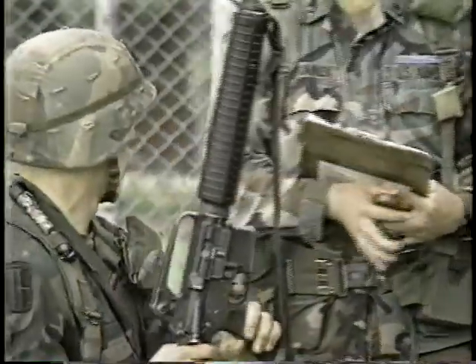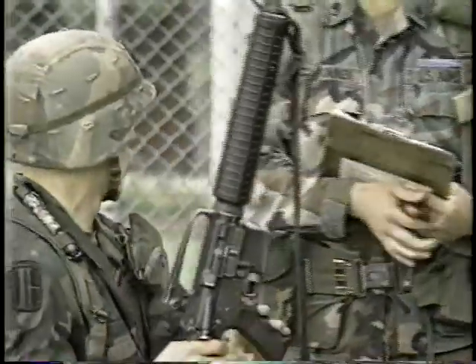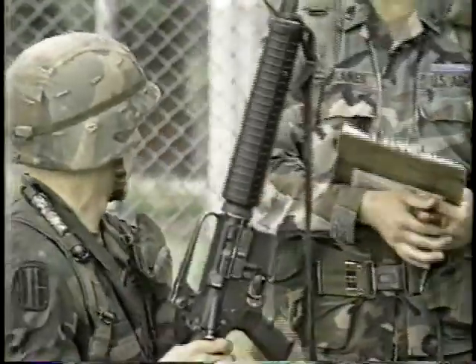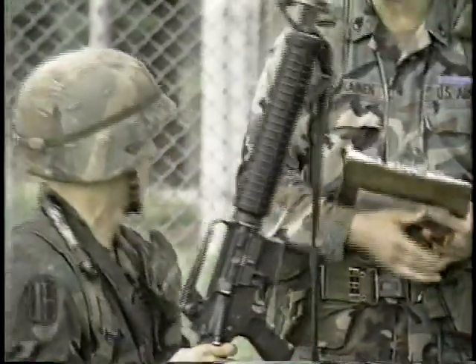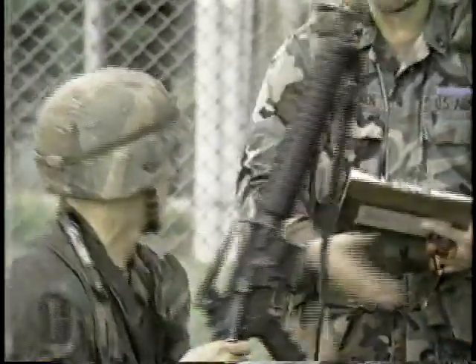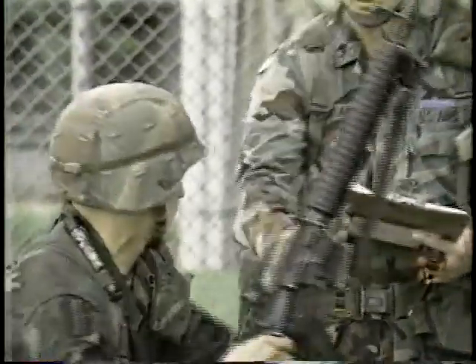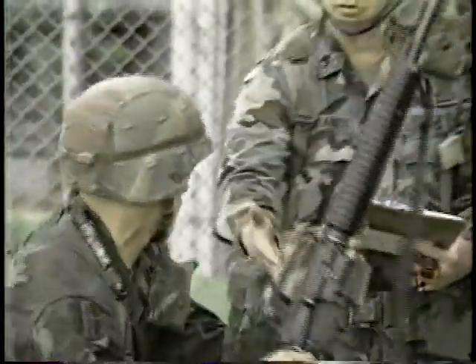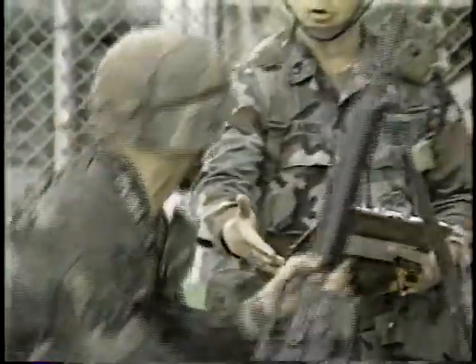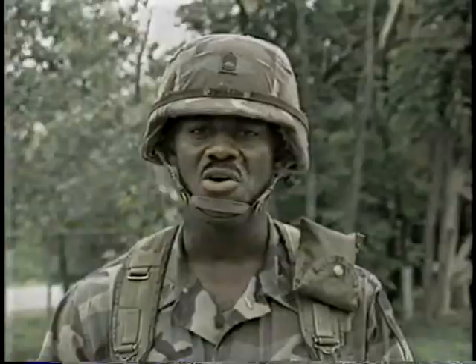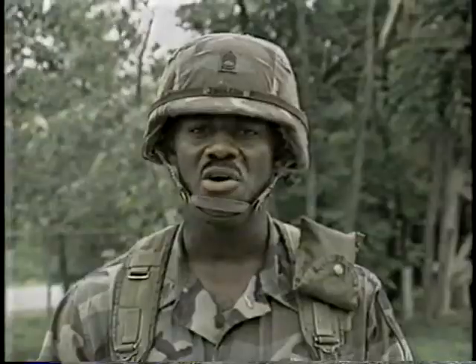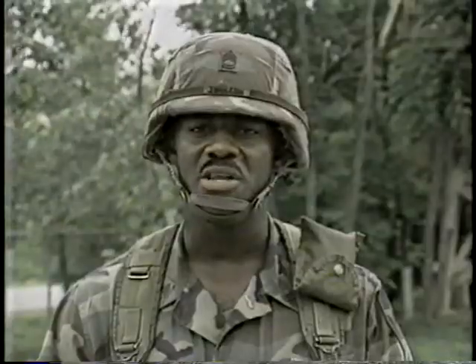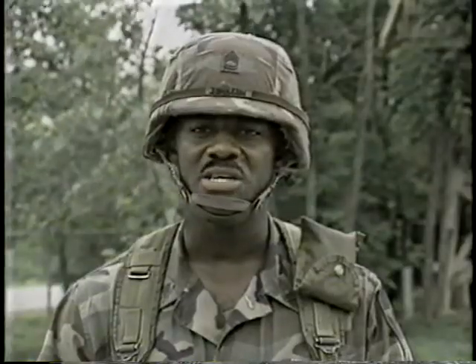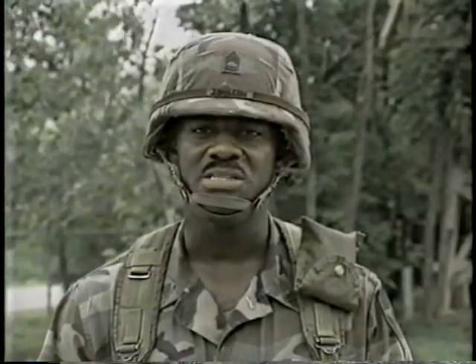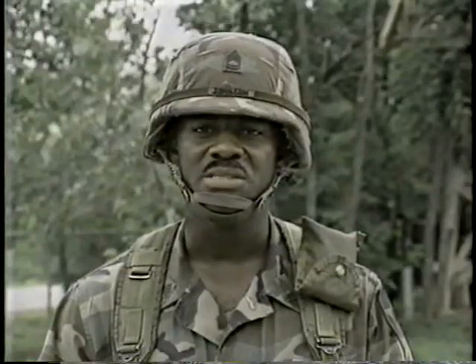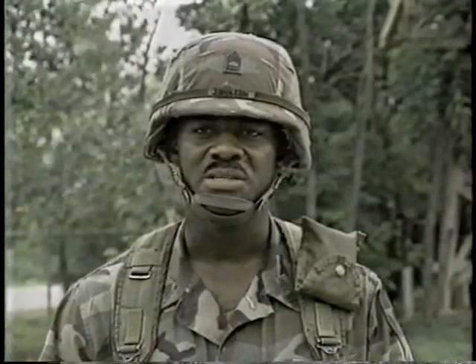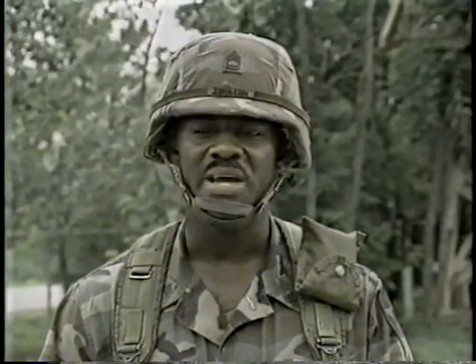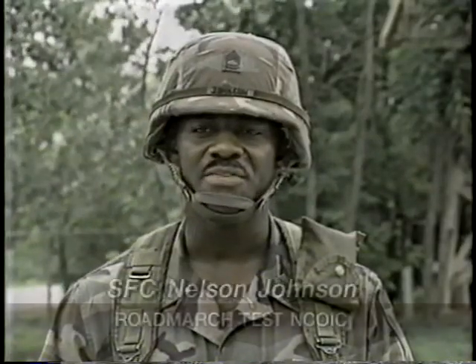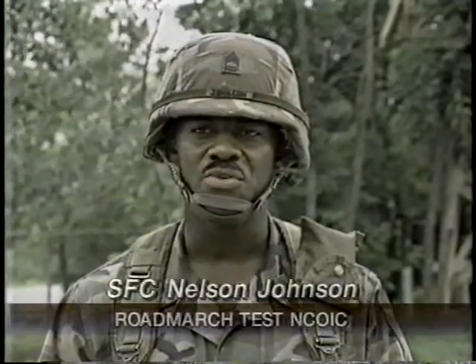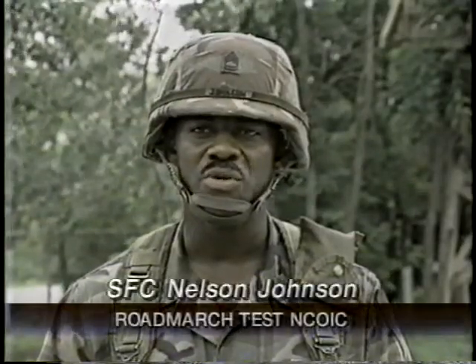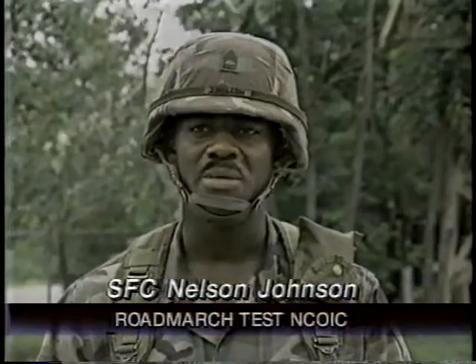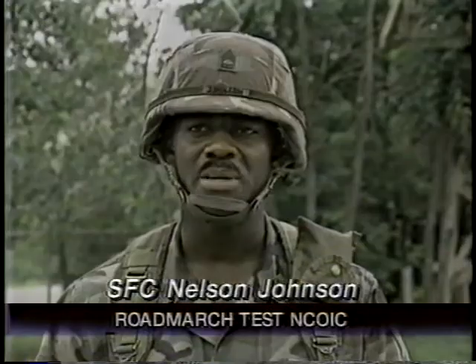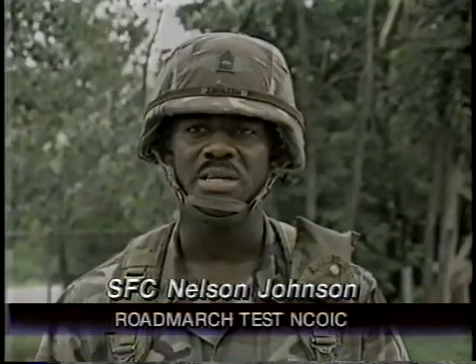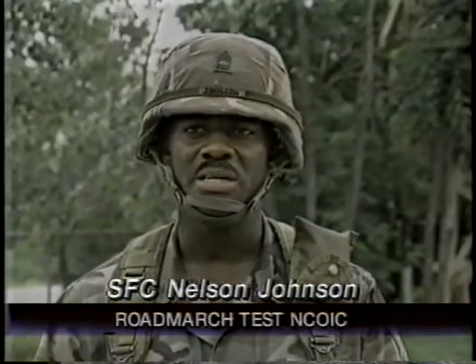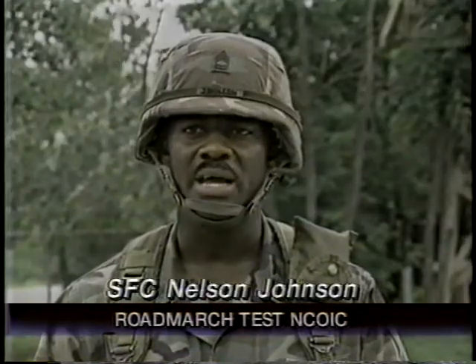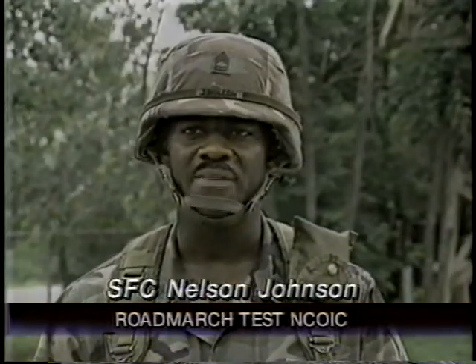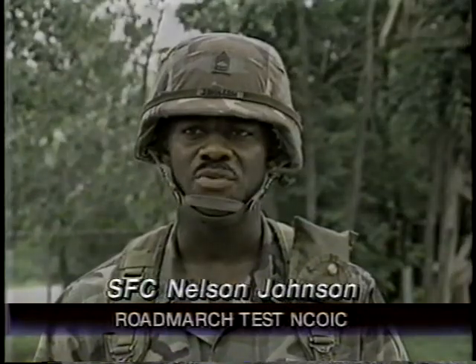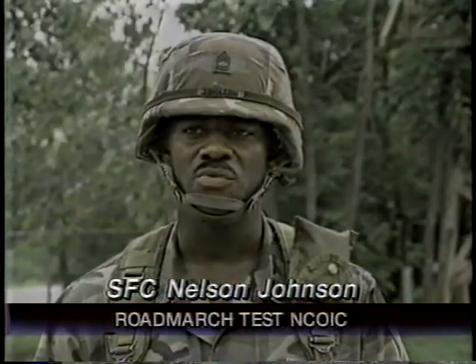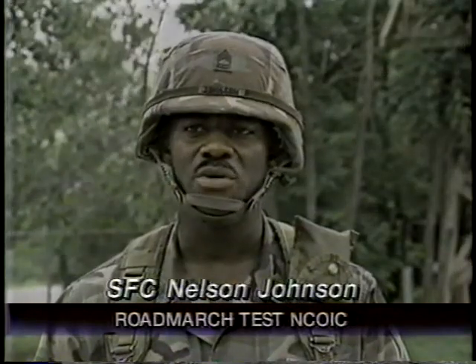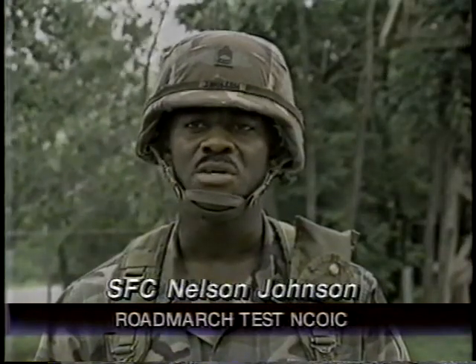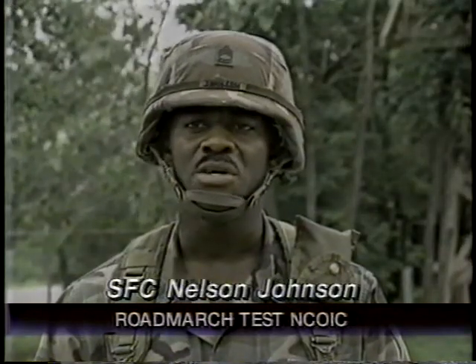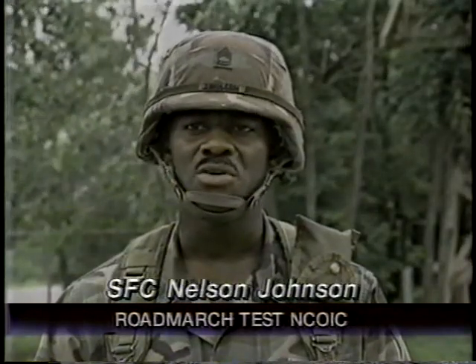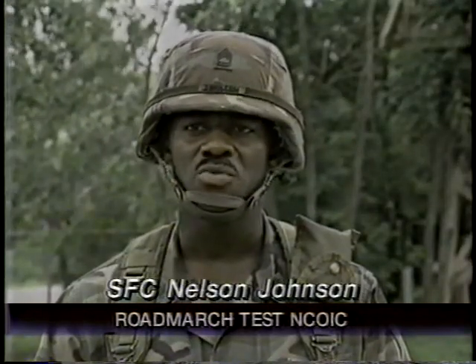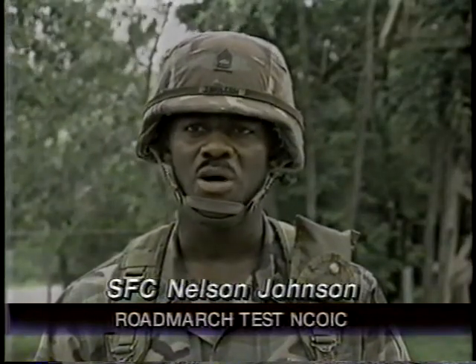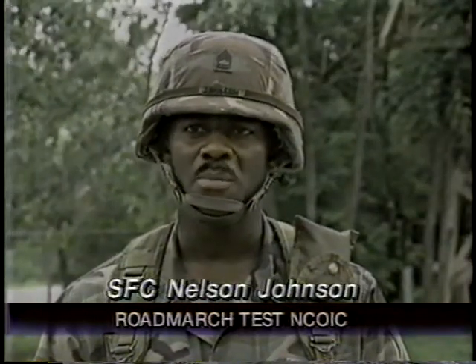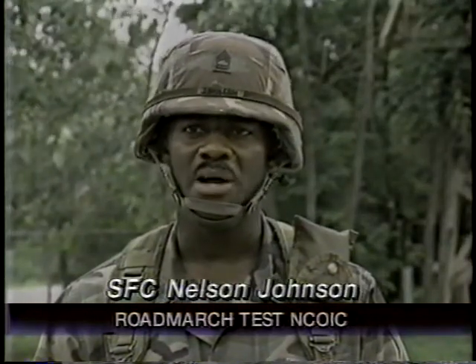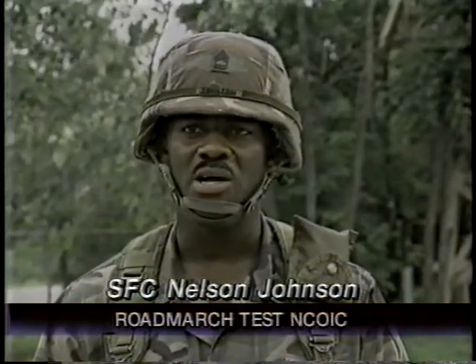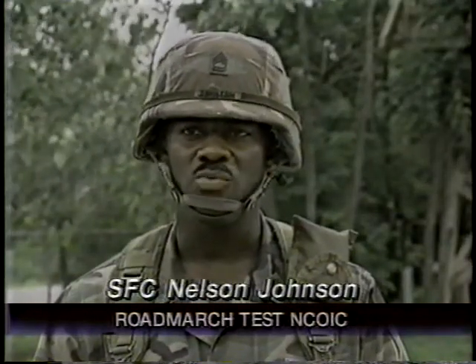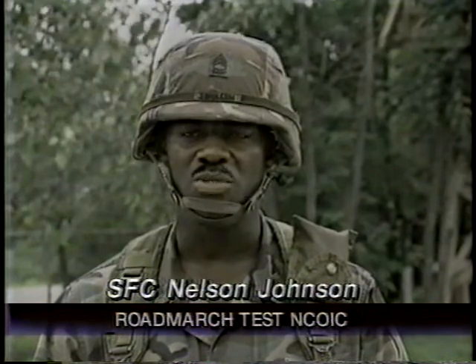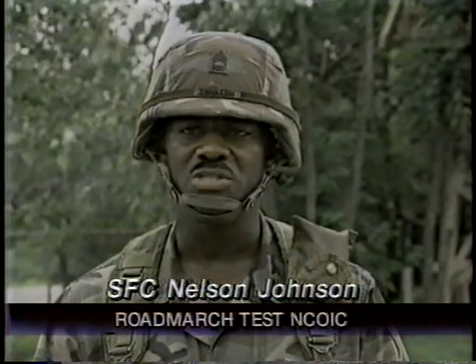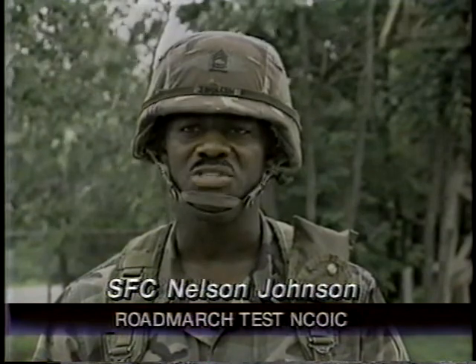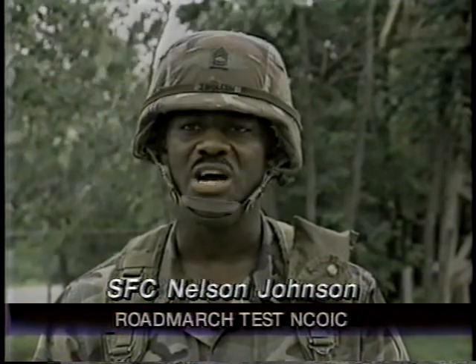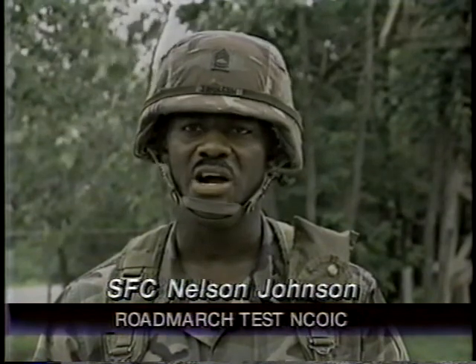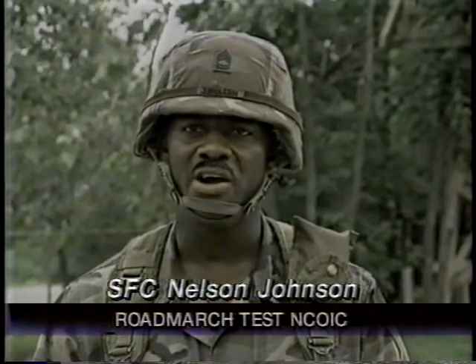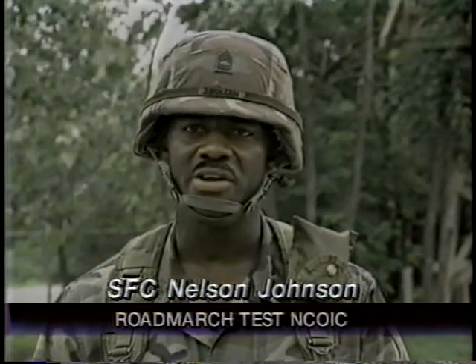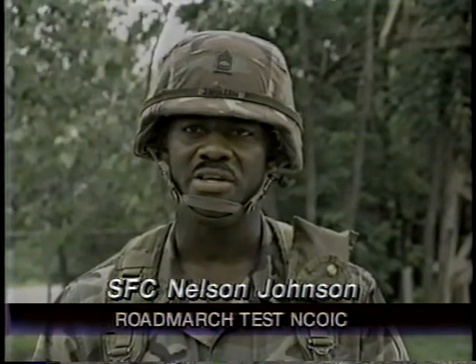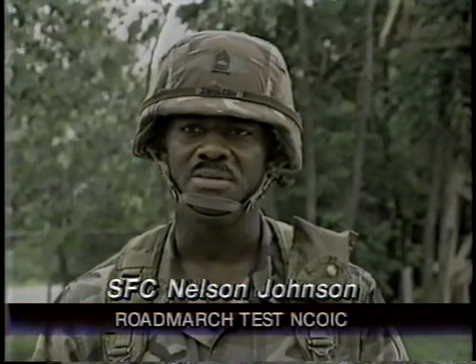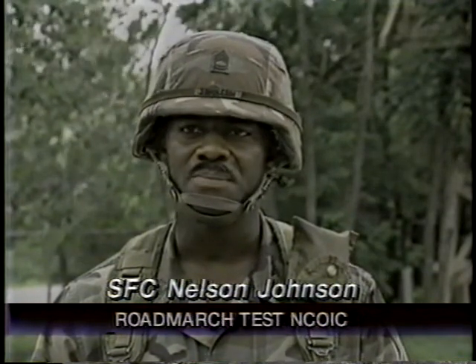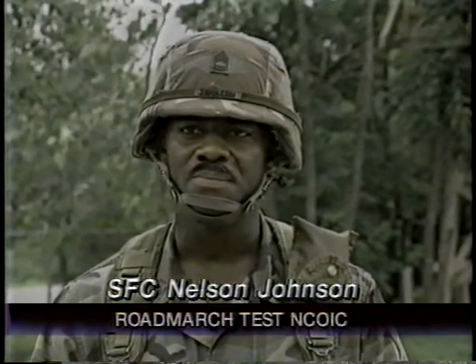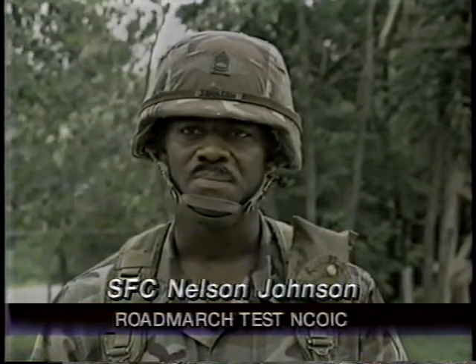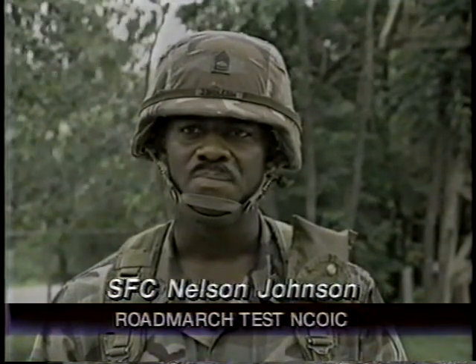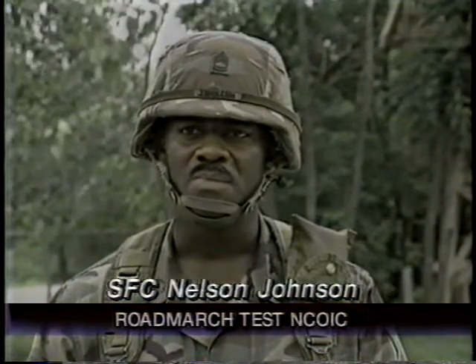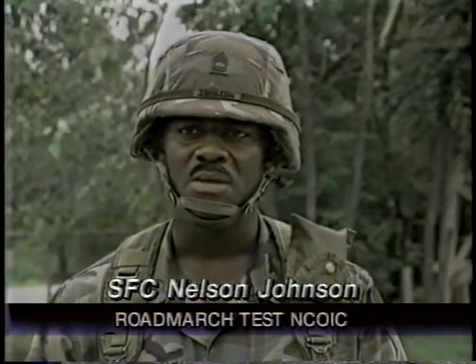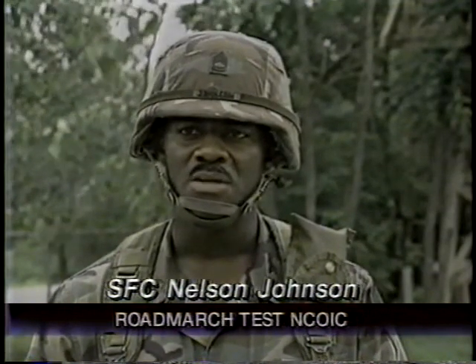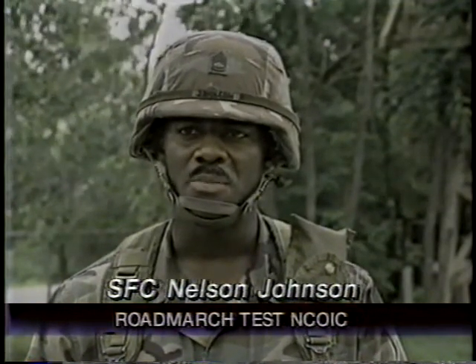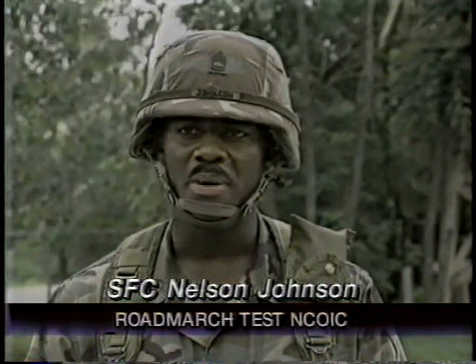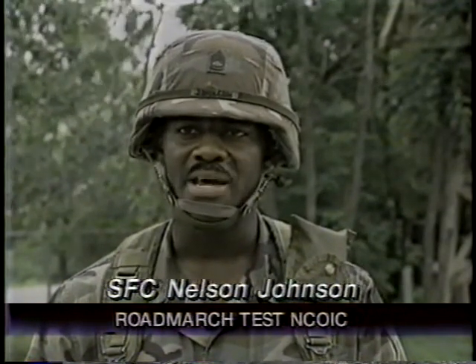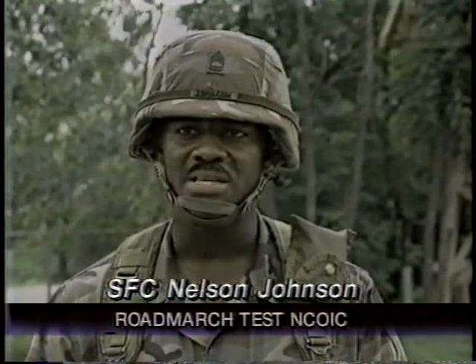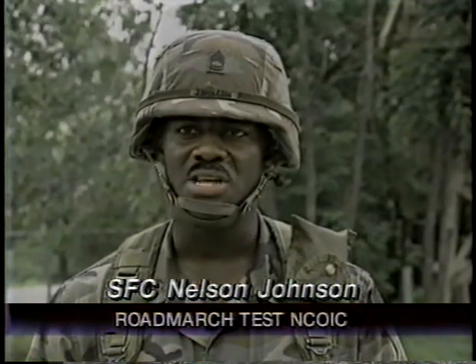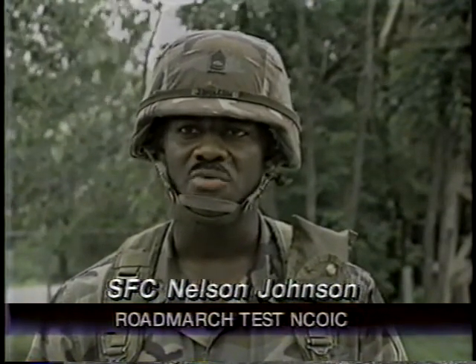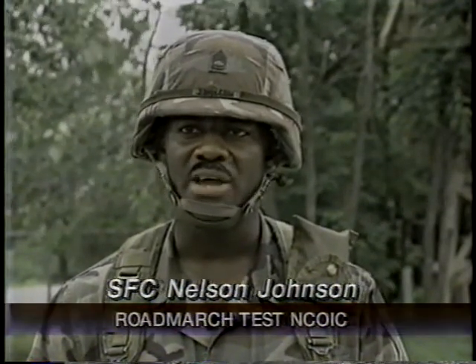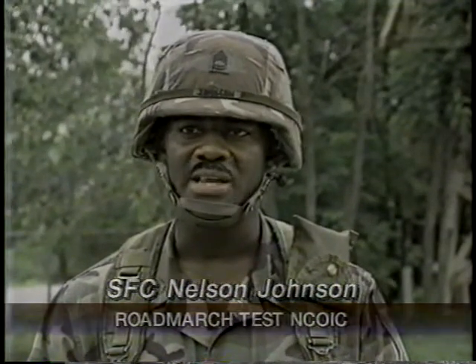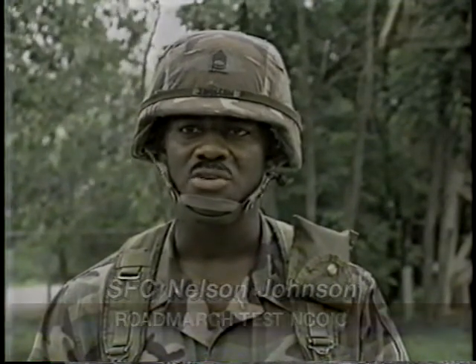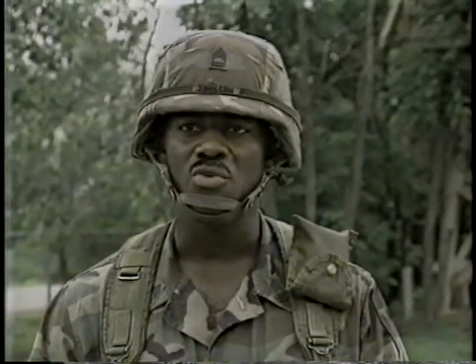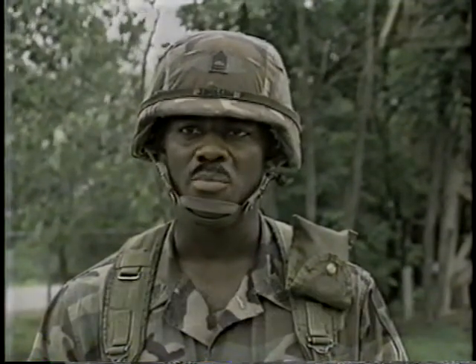What makes it hard is you have to do it immediately after doing 12 miles, when you're tired and your body's not reacting normally.